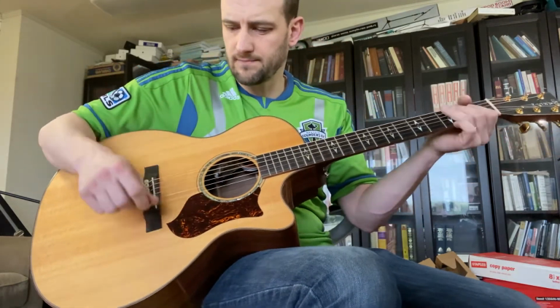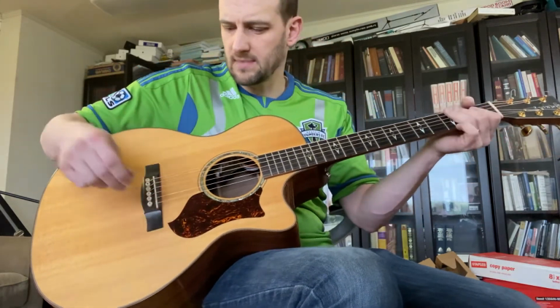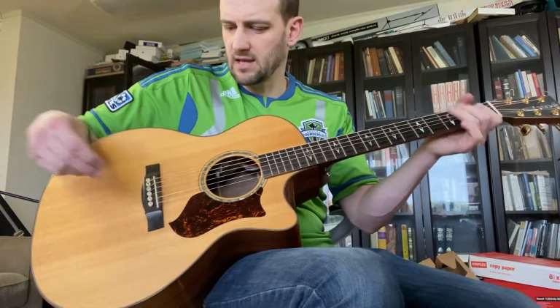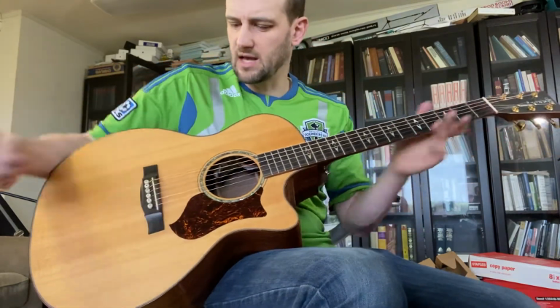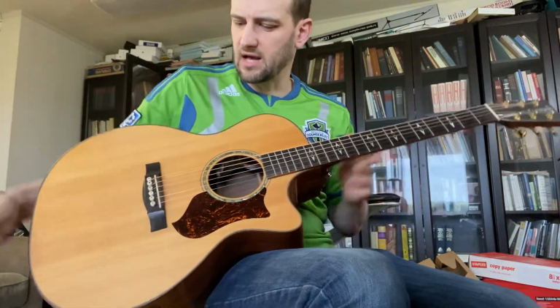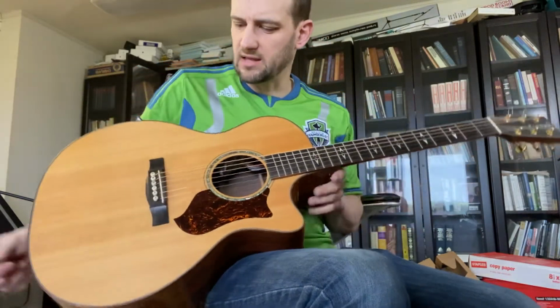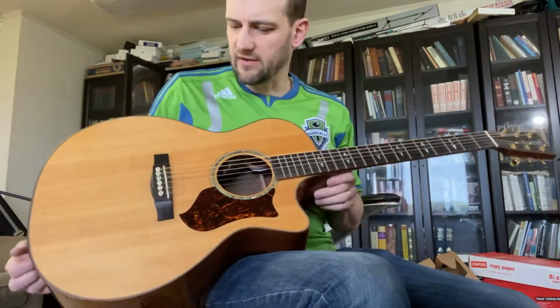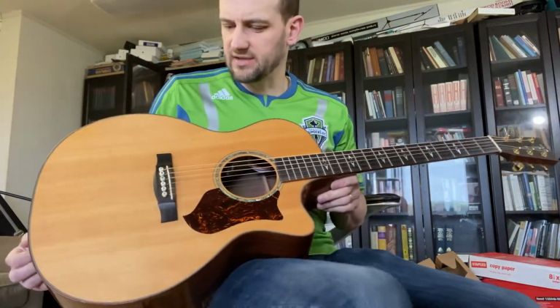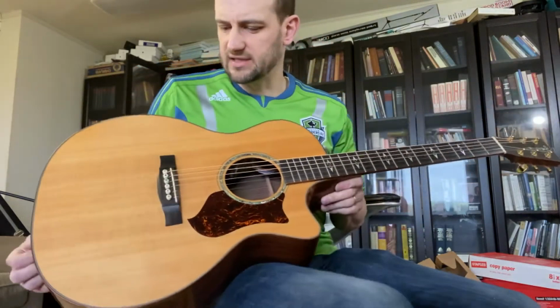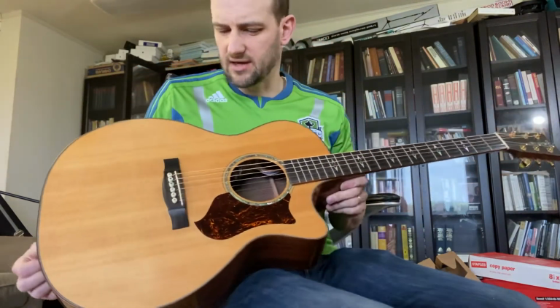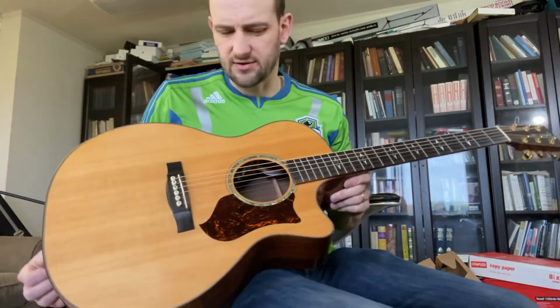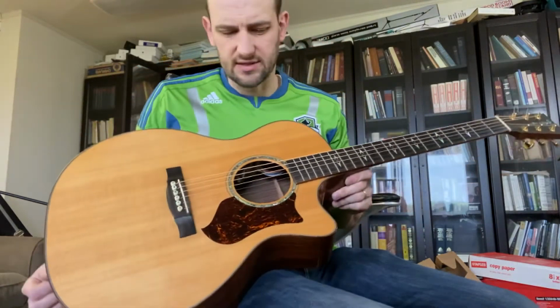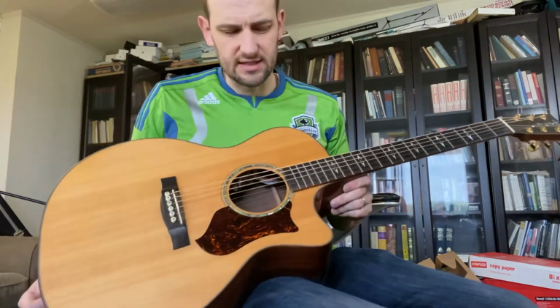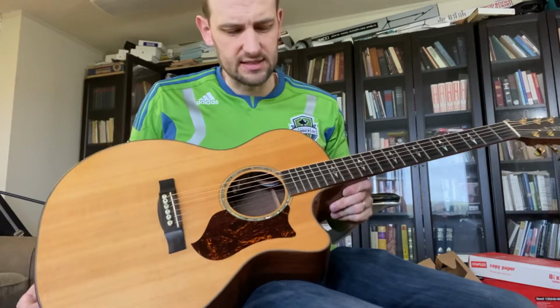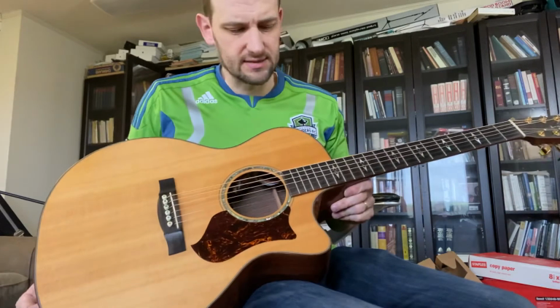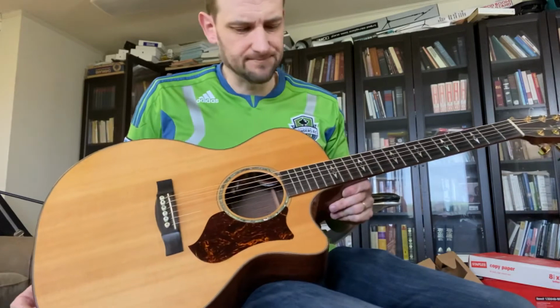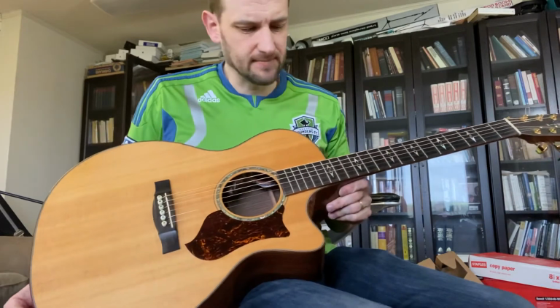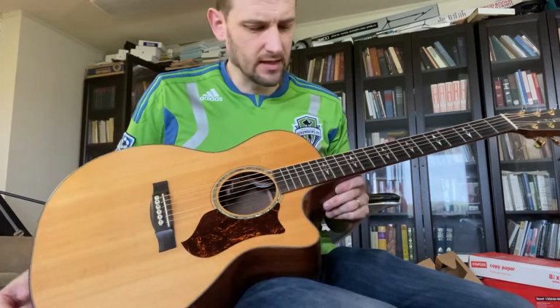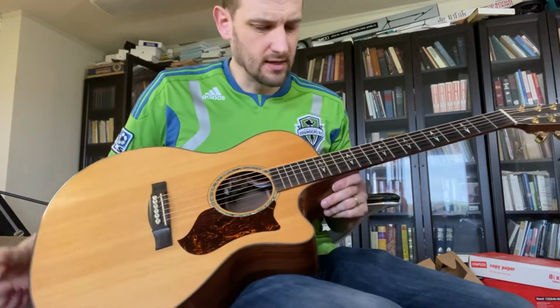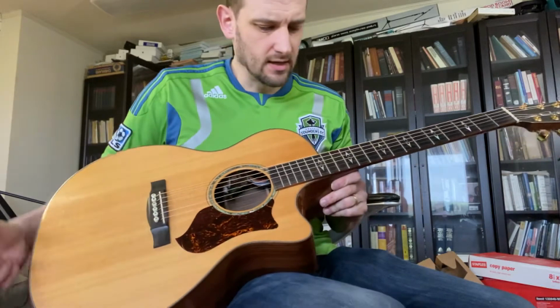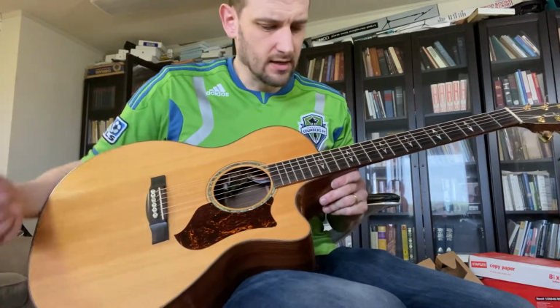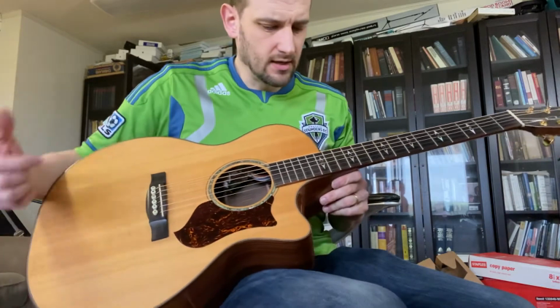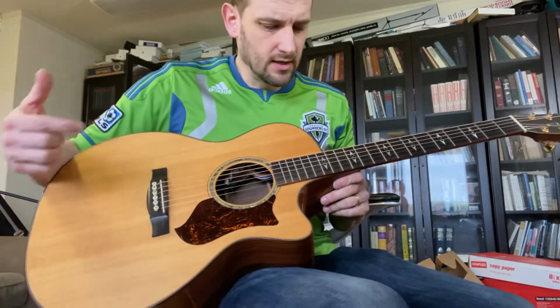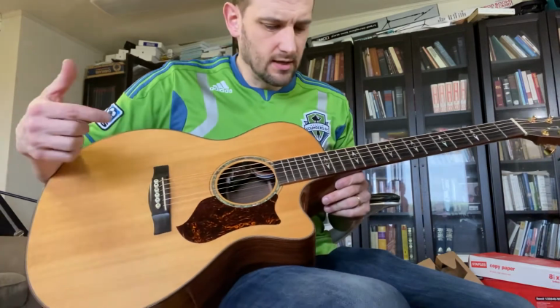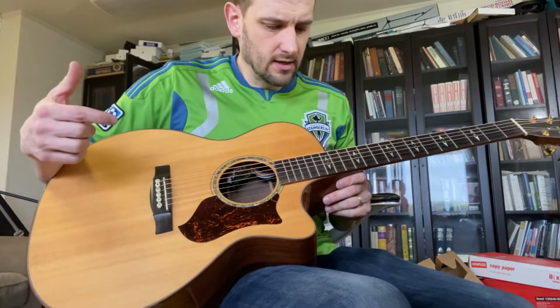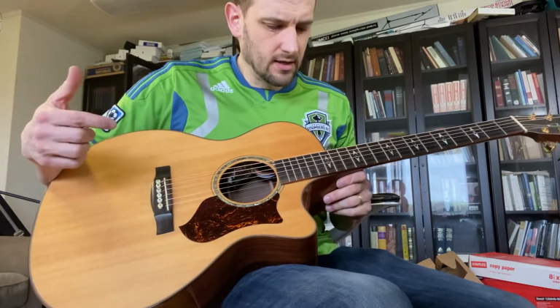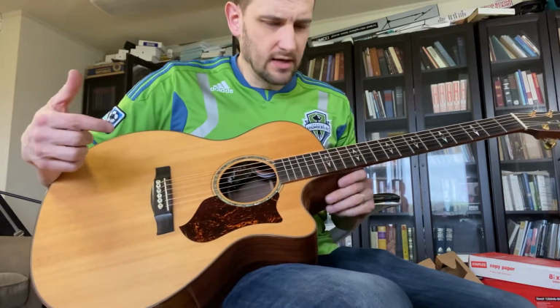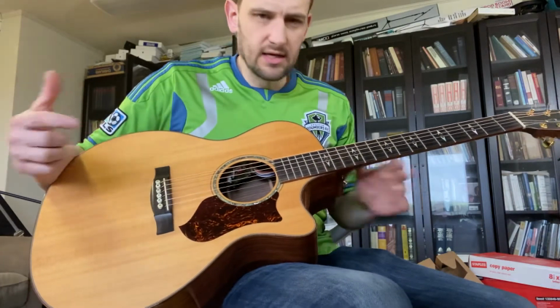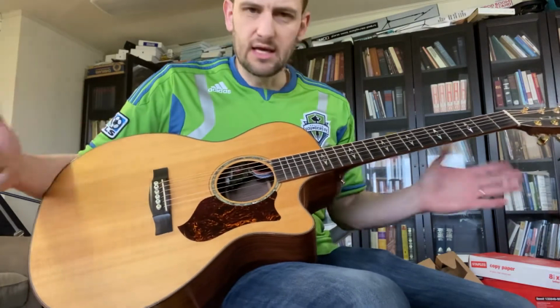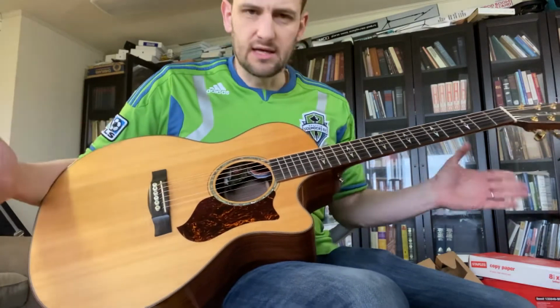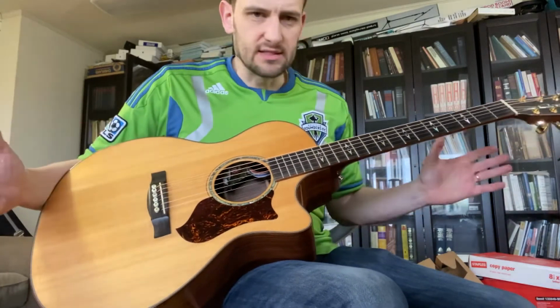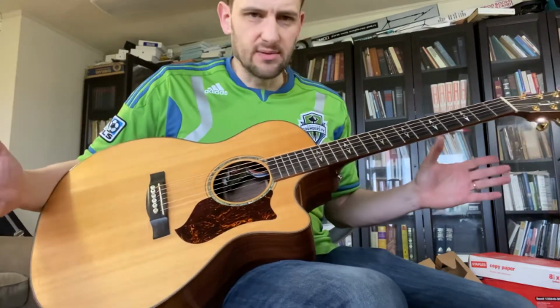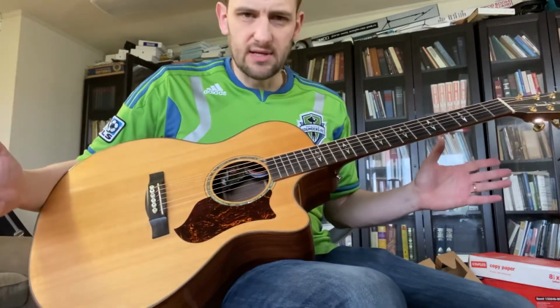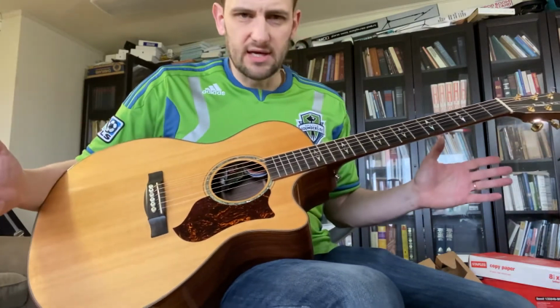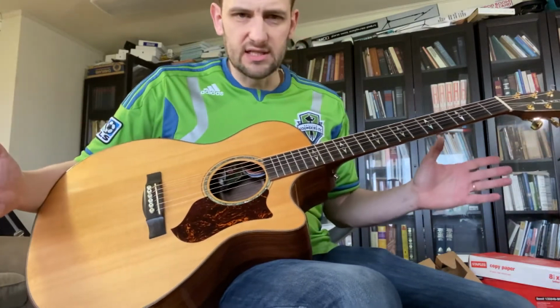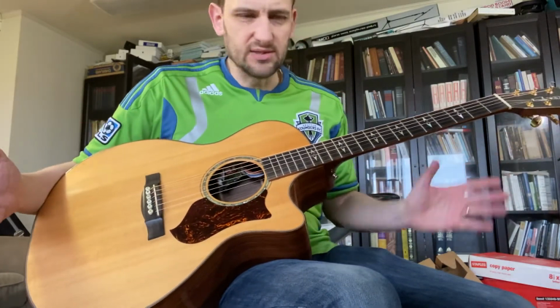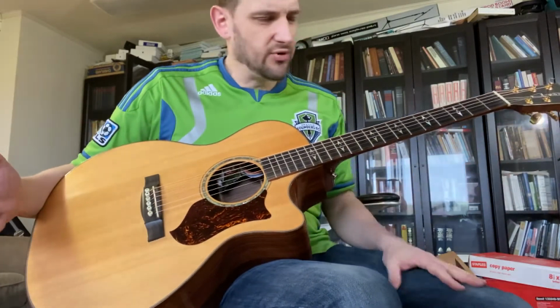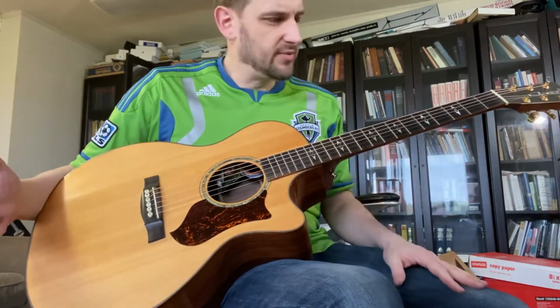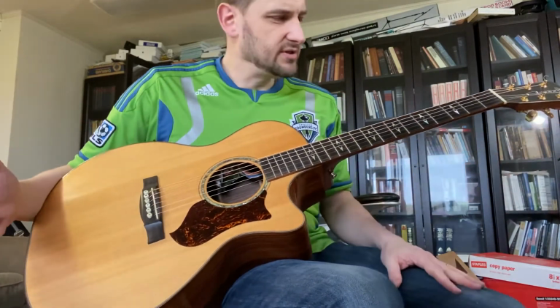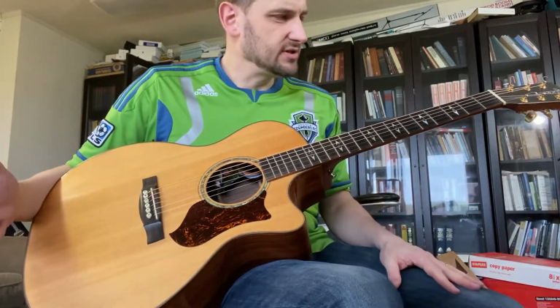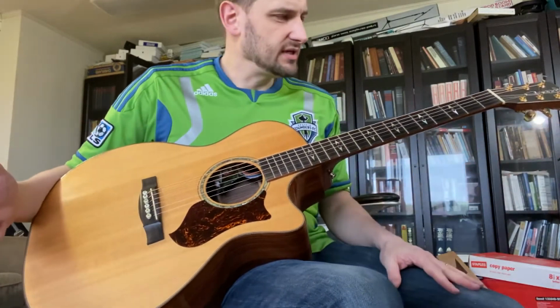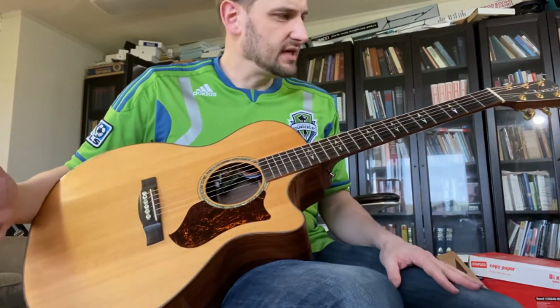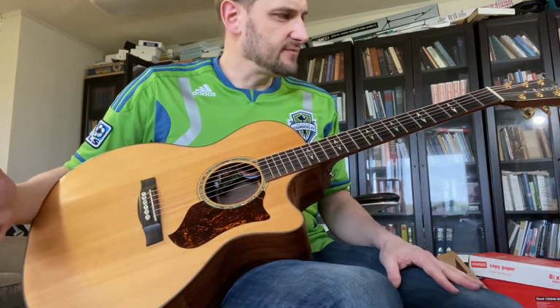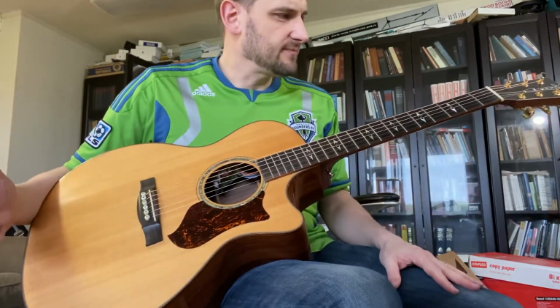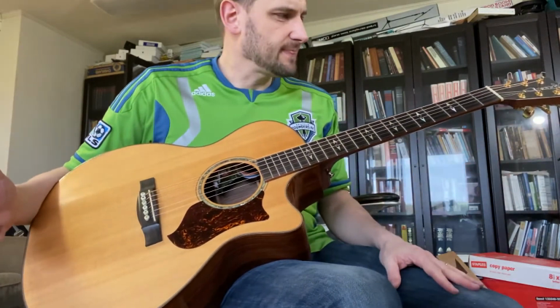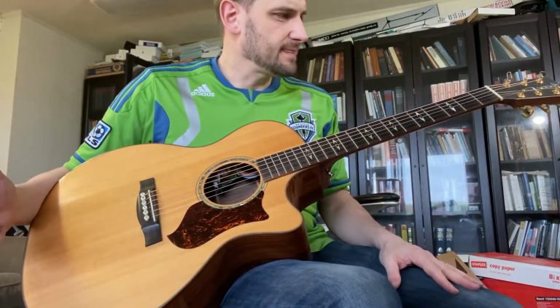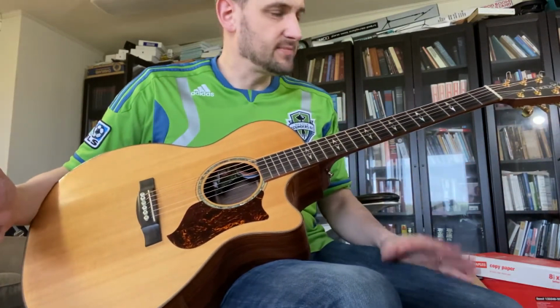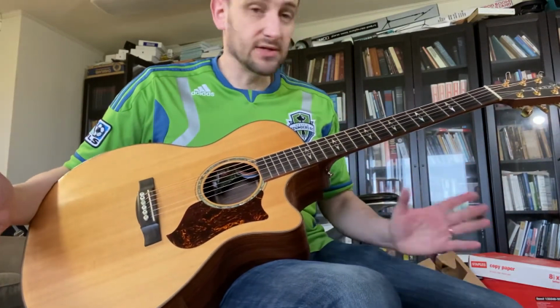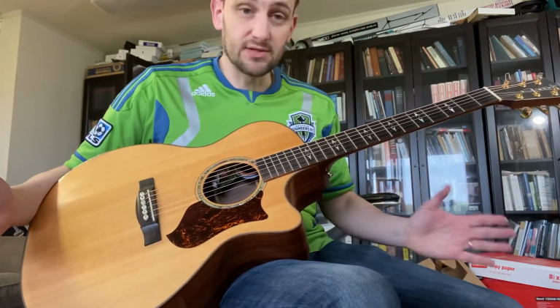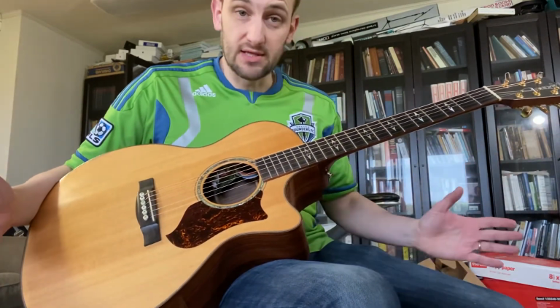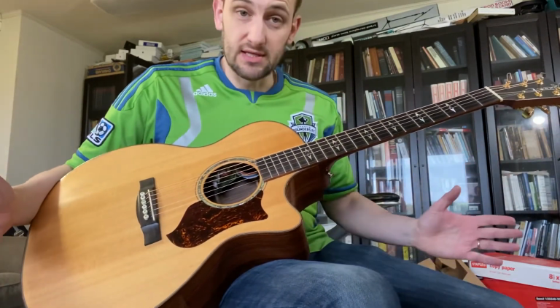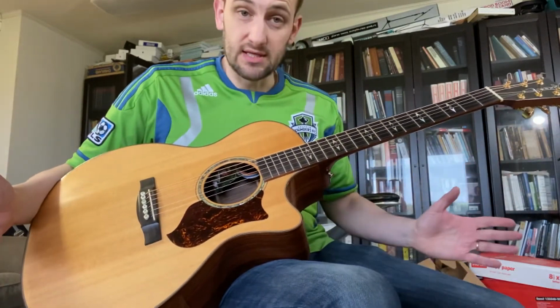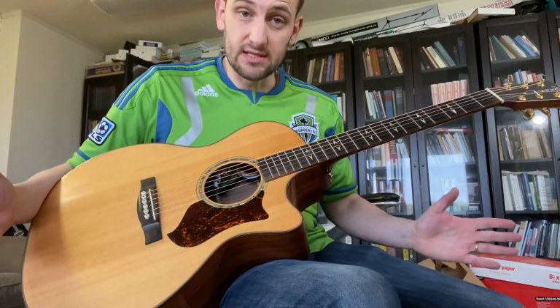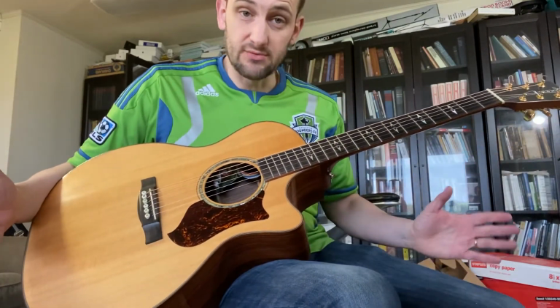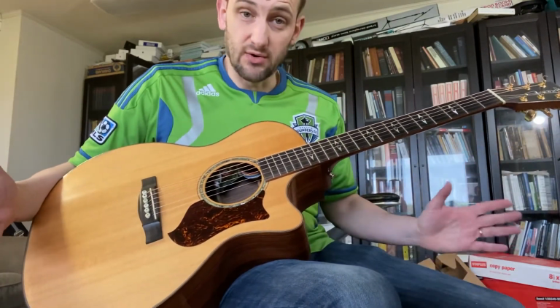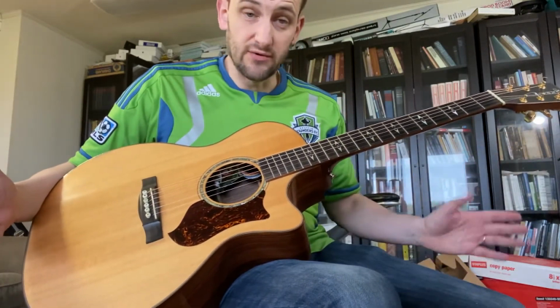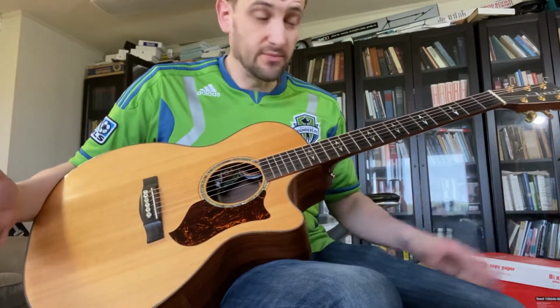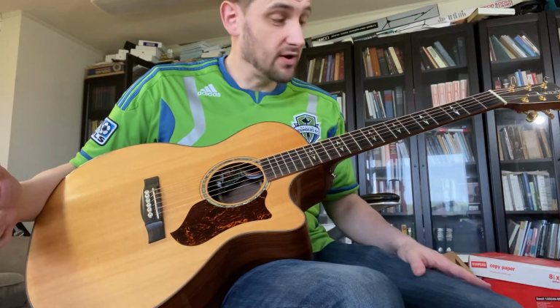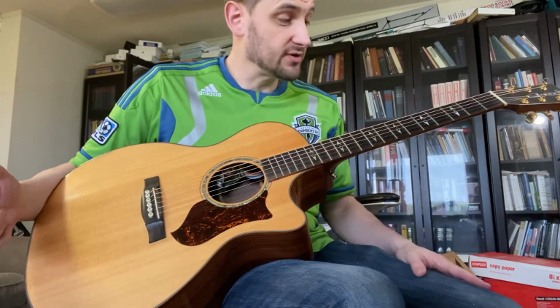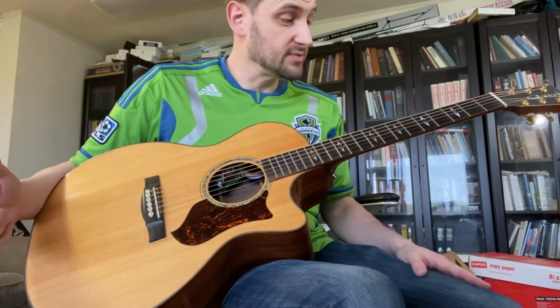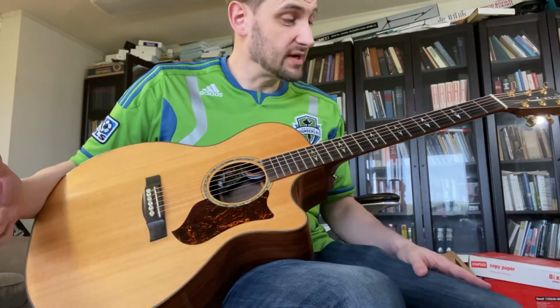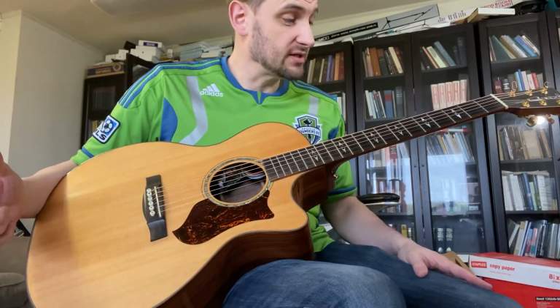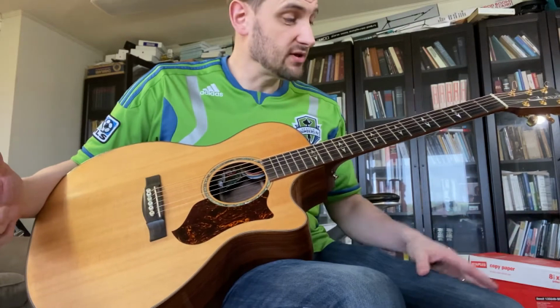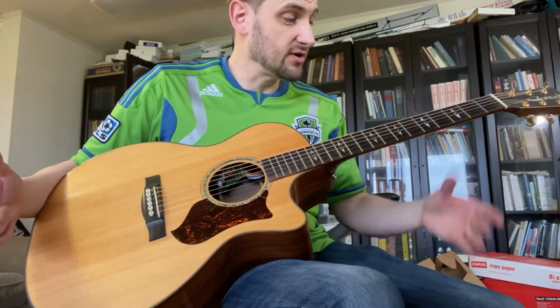Yeah, lovely sound on this. Again, some of the nicest appointments you can get, especially in this run of modern spec guitars.